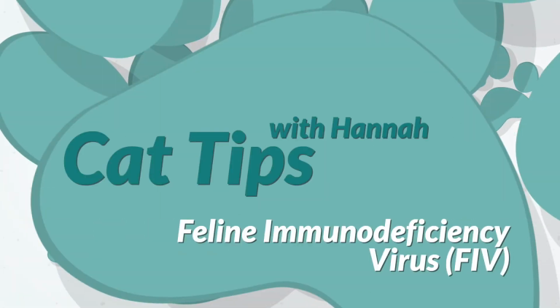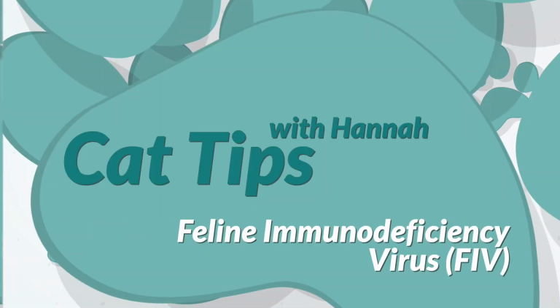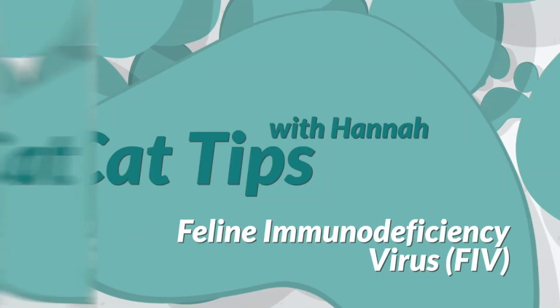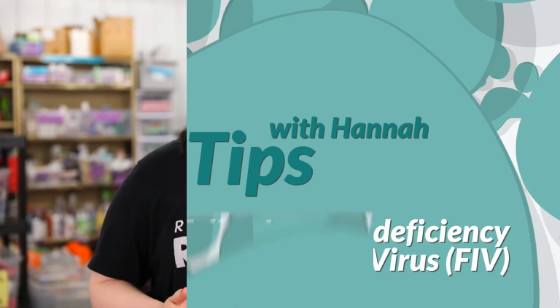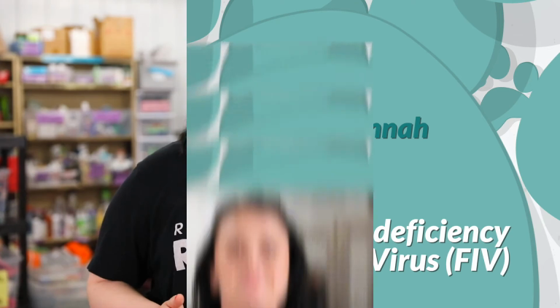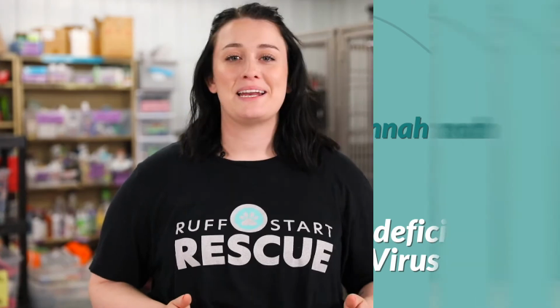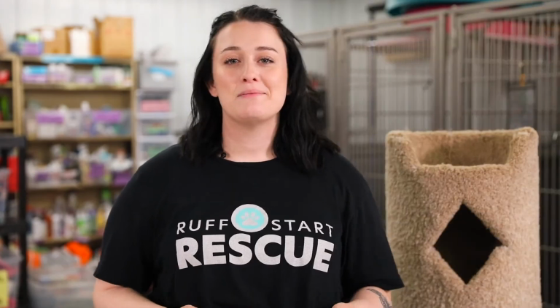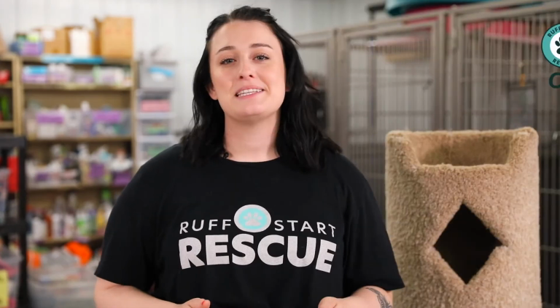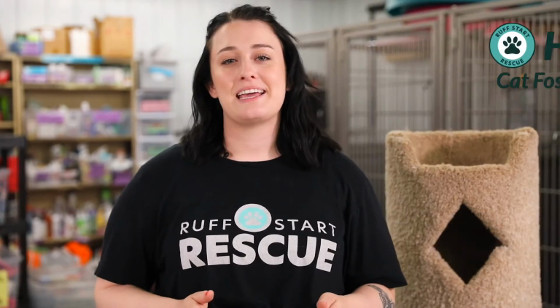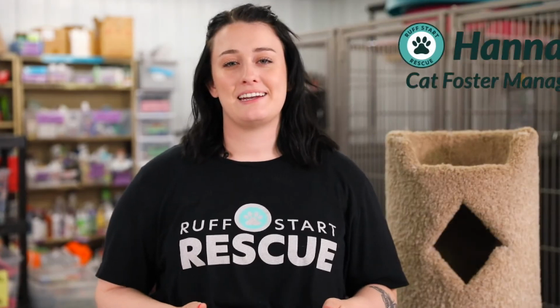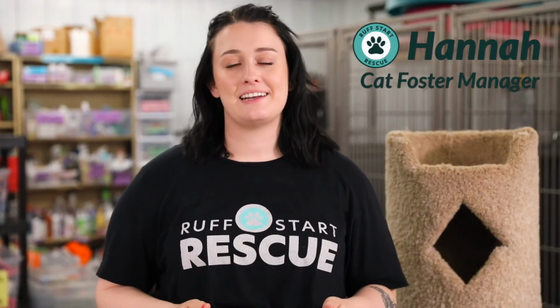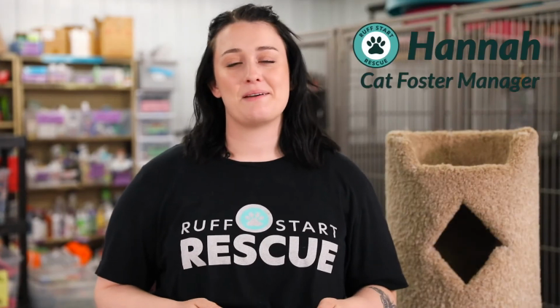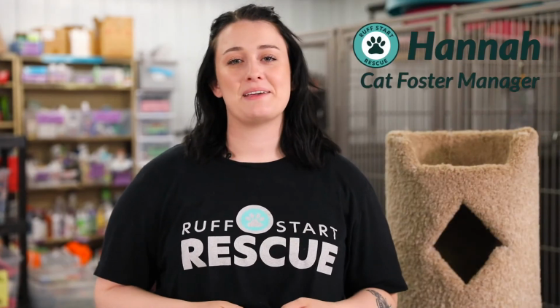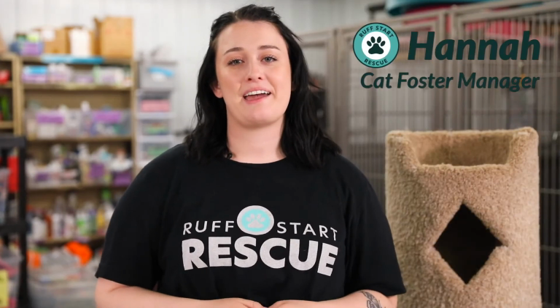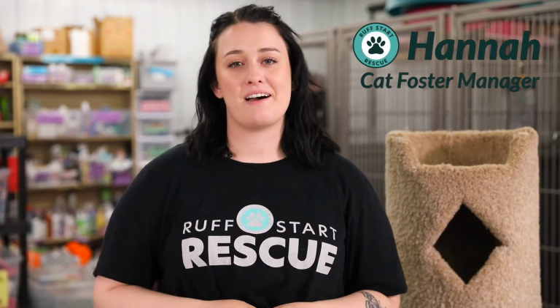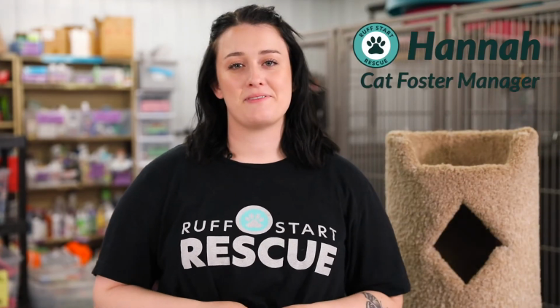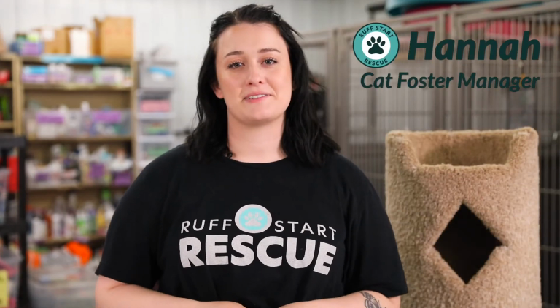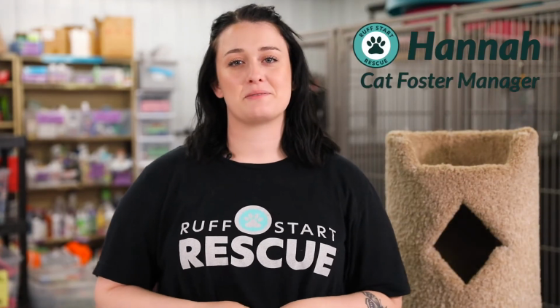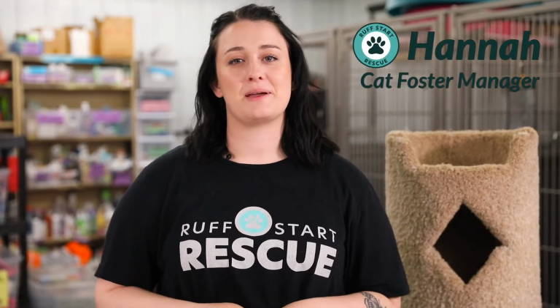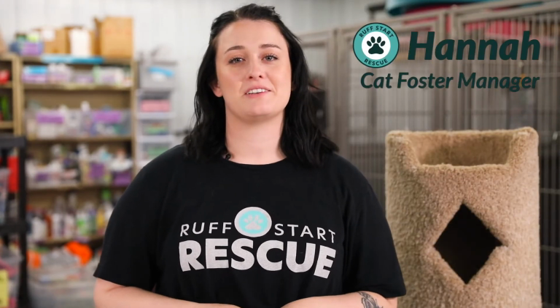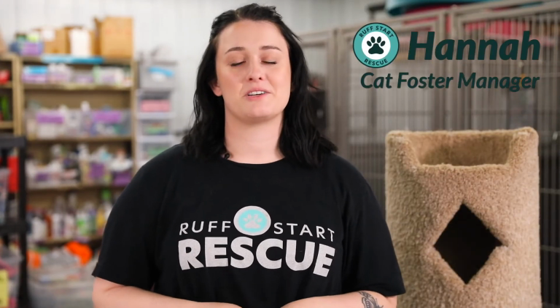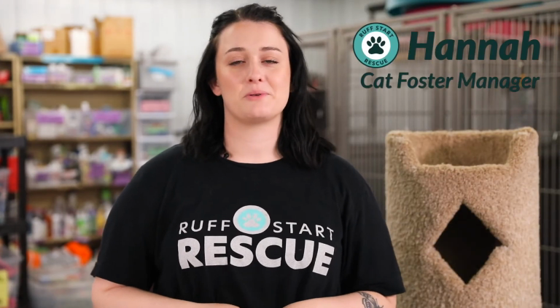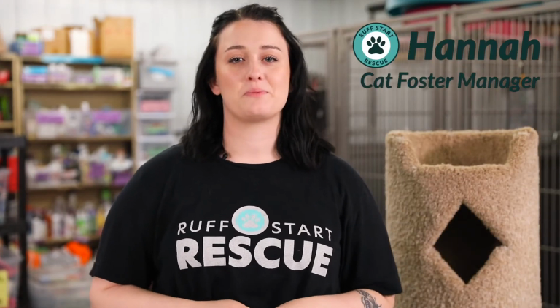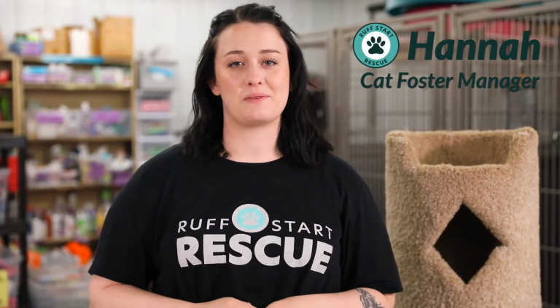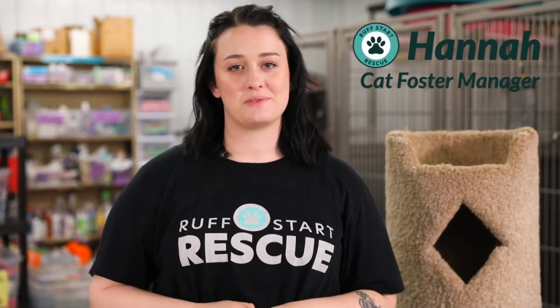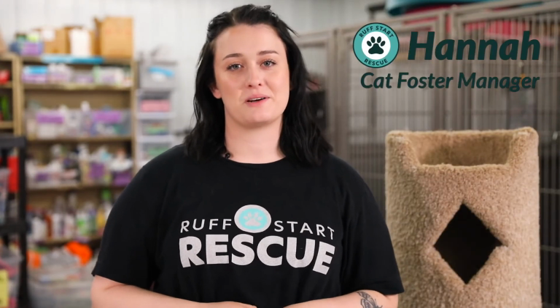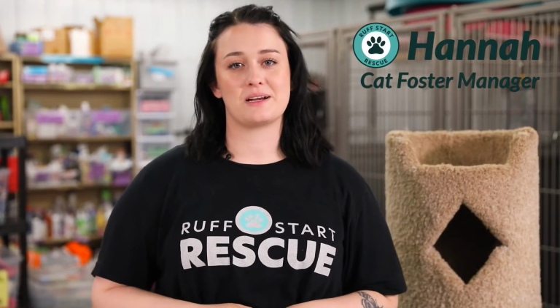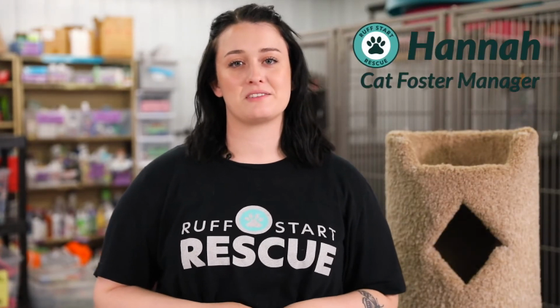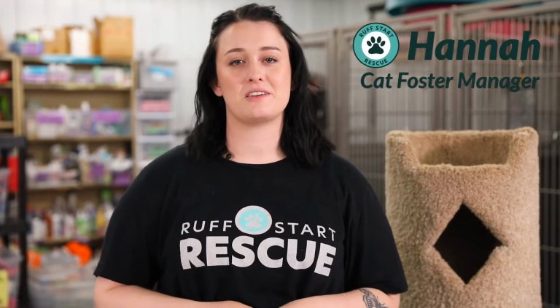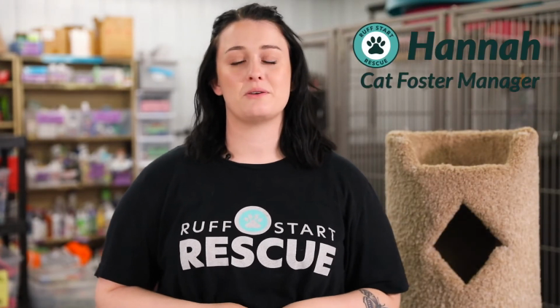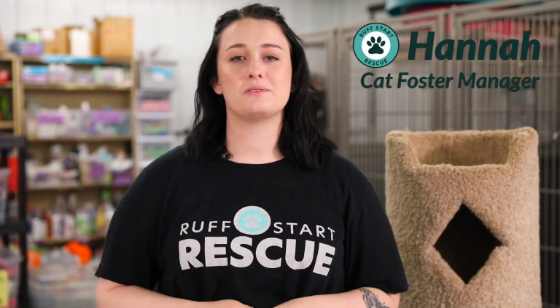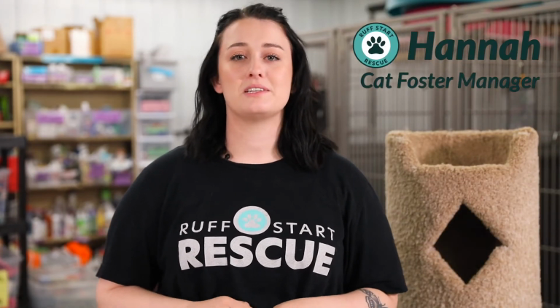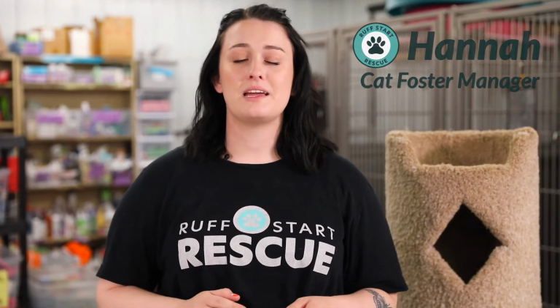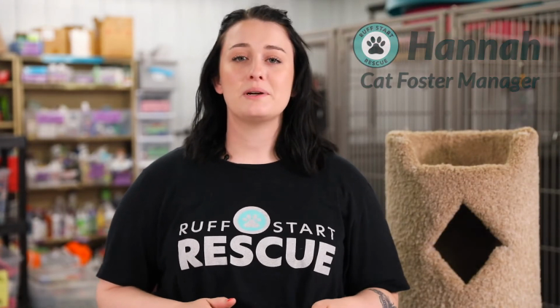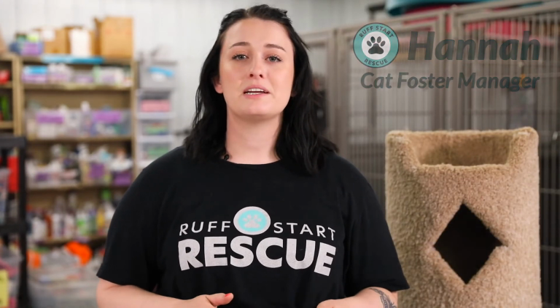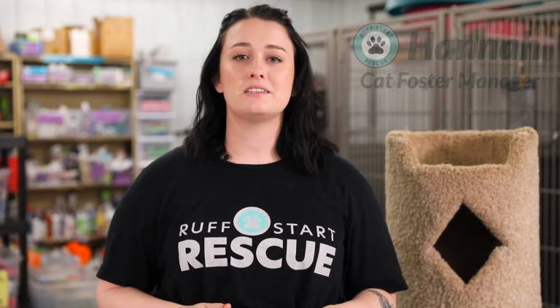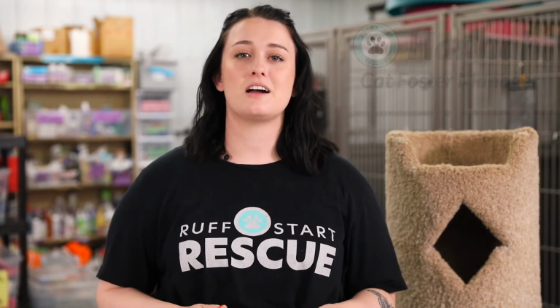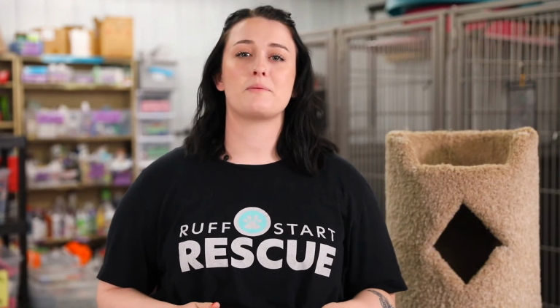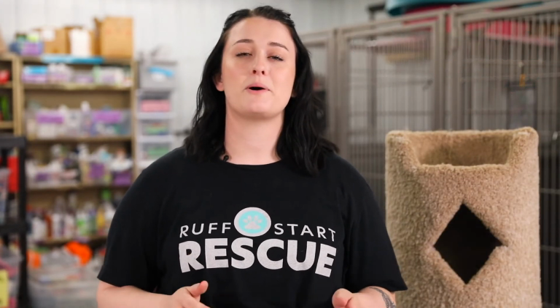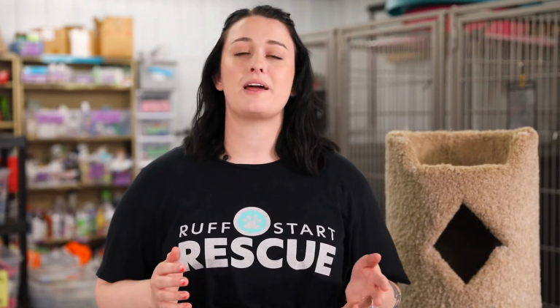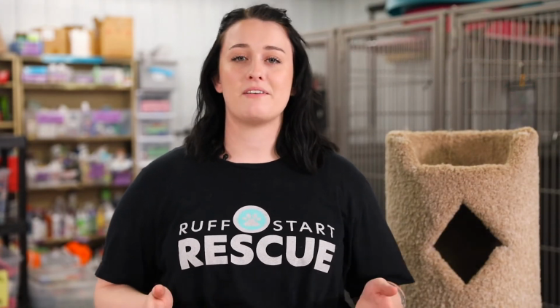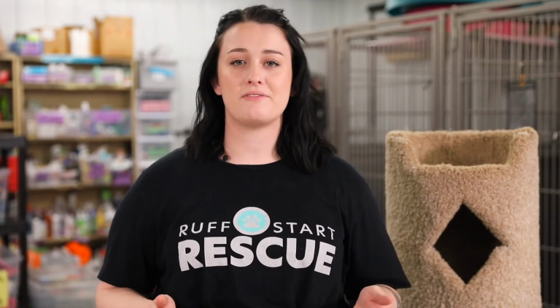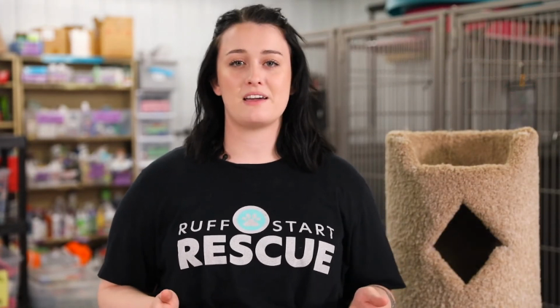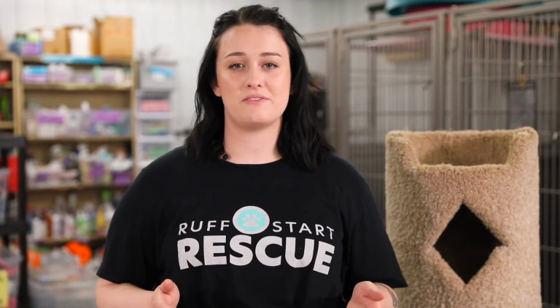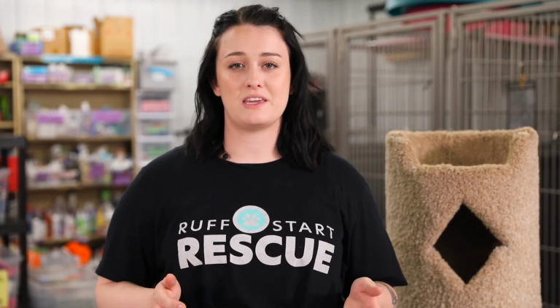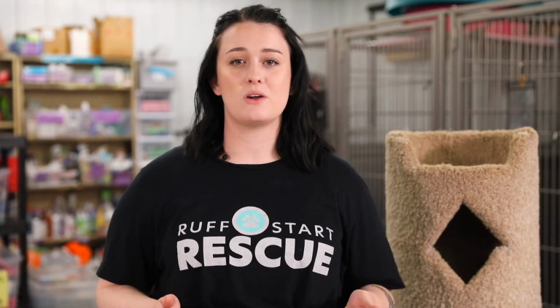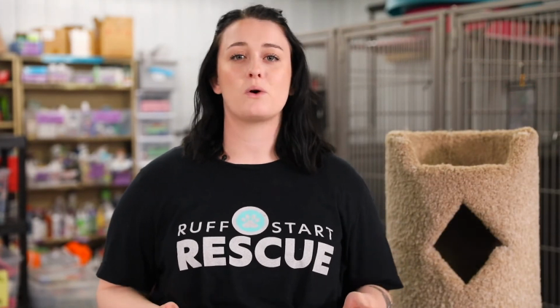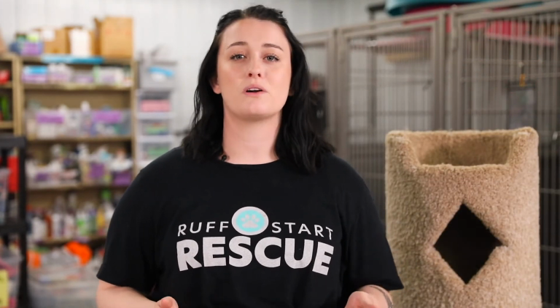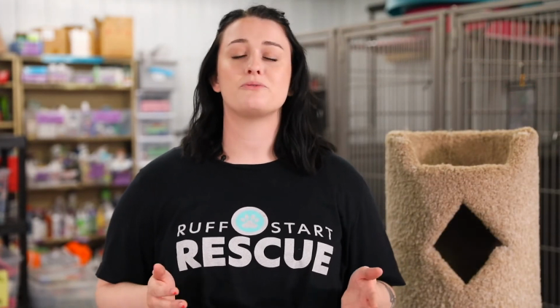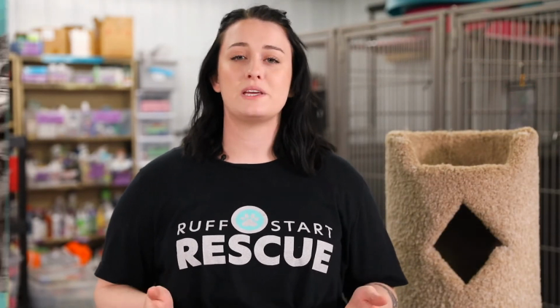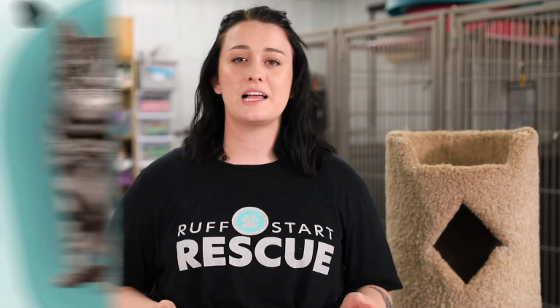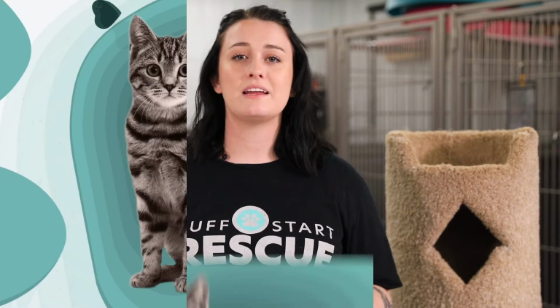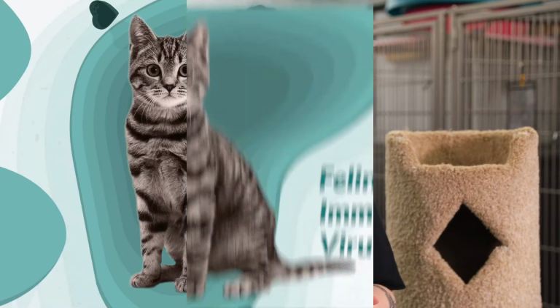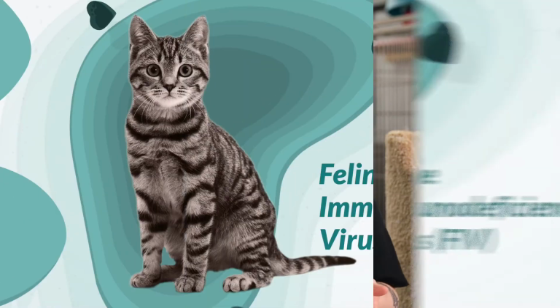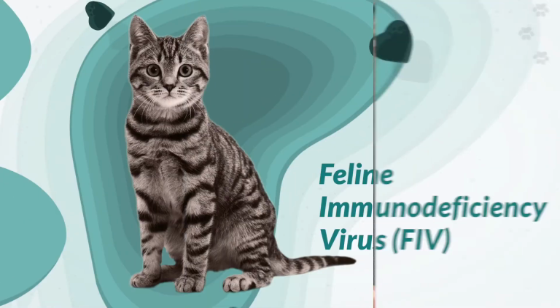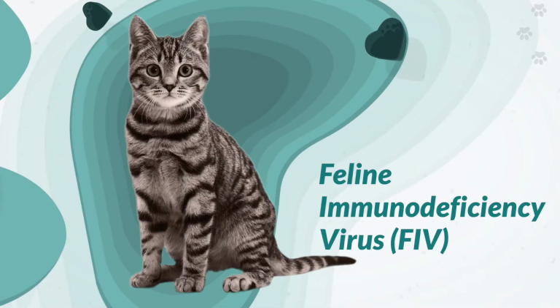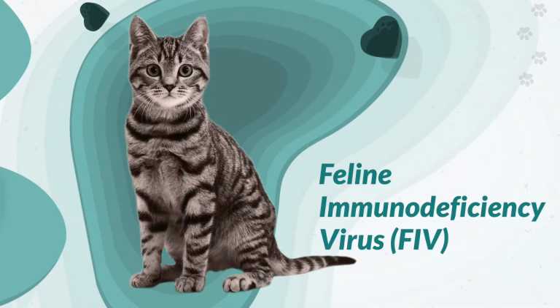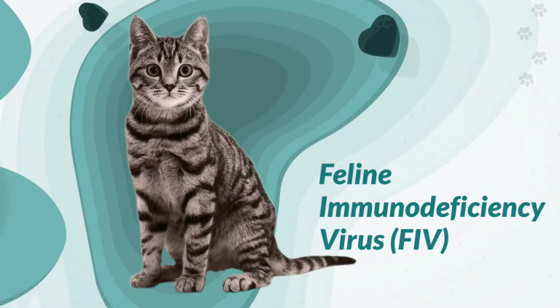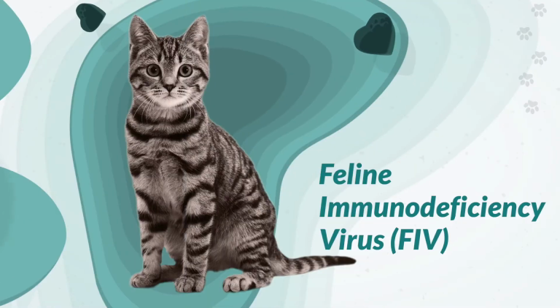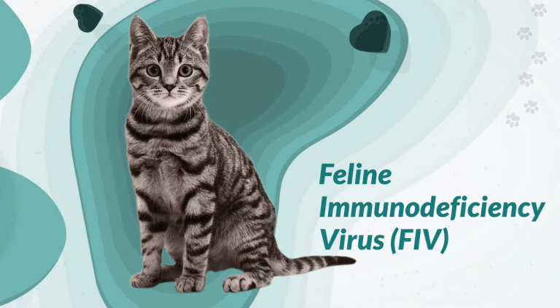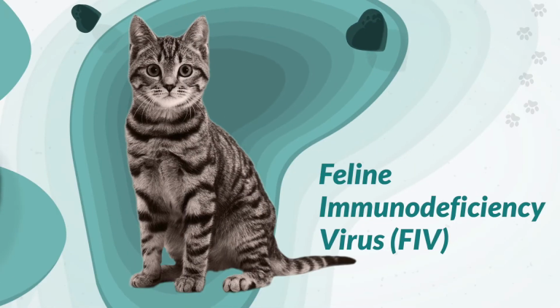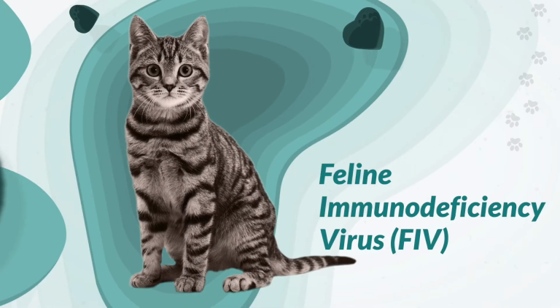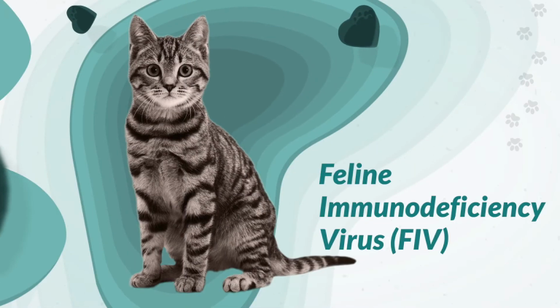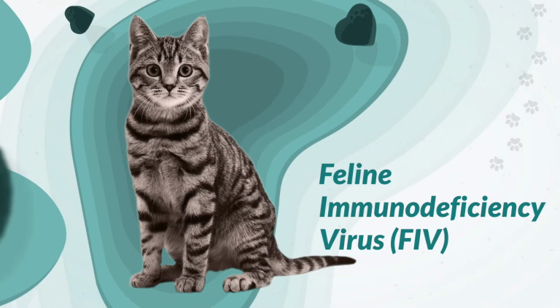Hi, my name is Hannah and I'm the cat foster manager with Rough Start Rescue. Today we're going to talk about FIV, or feline immunodeficiency virus.